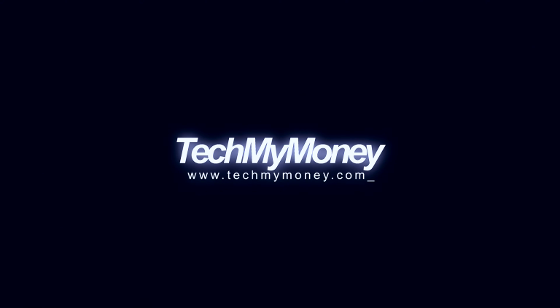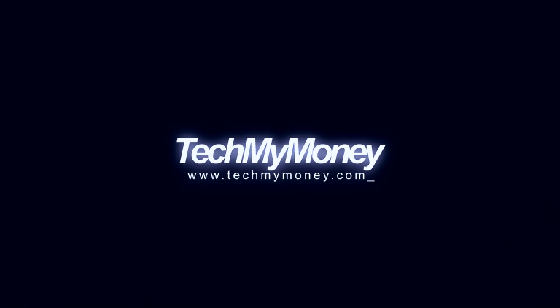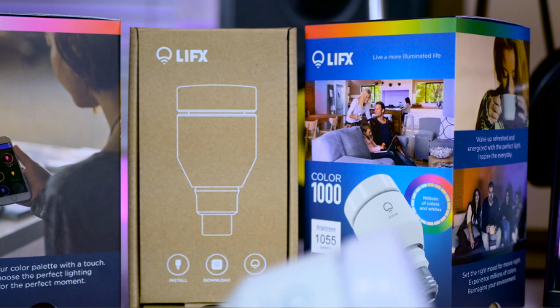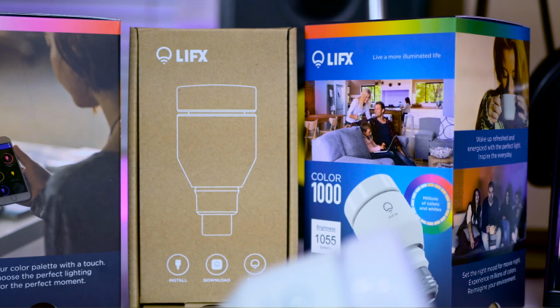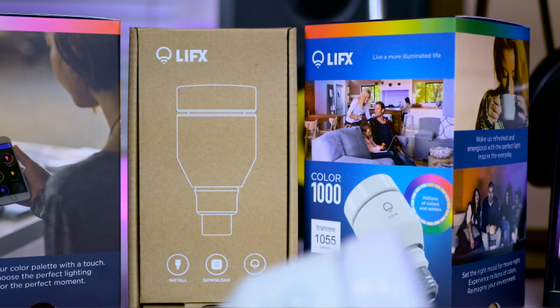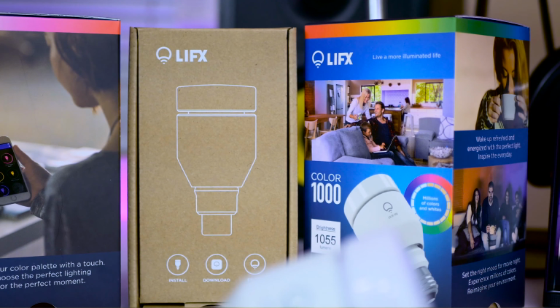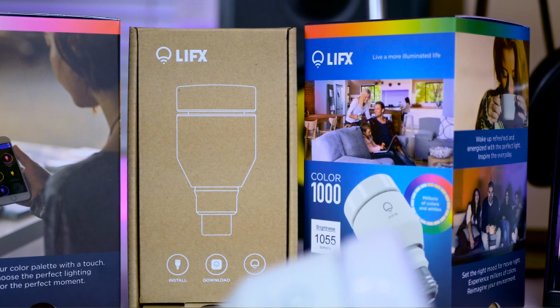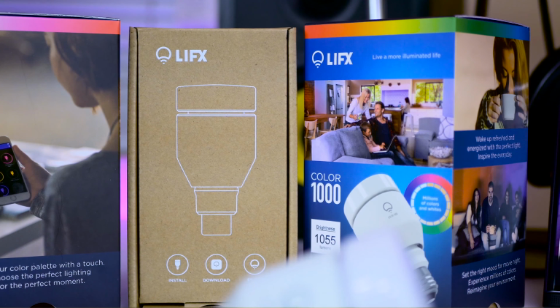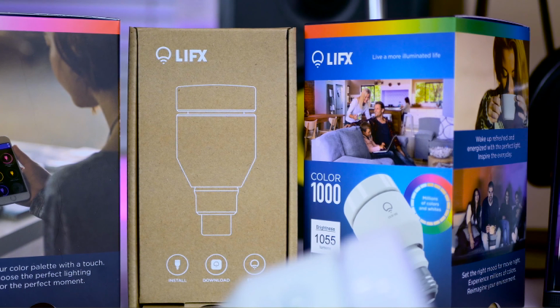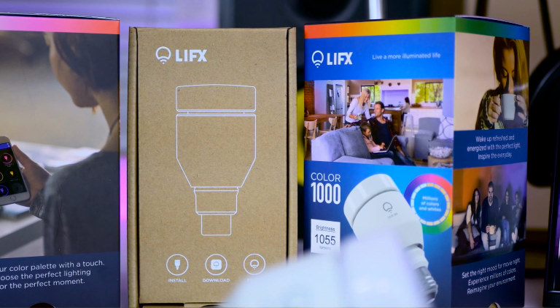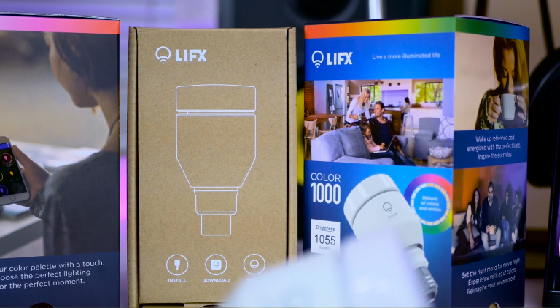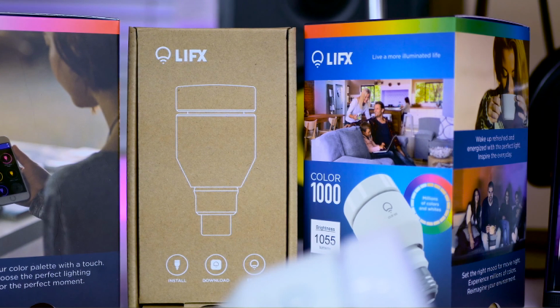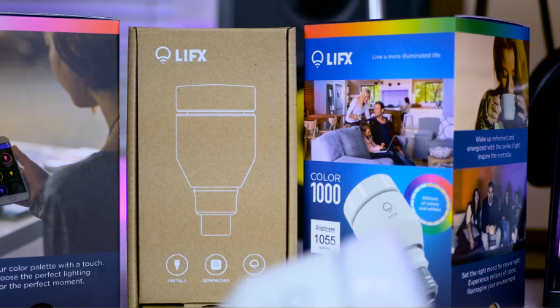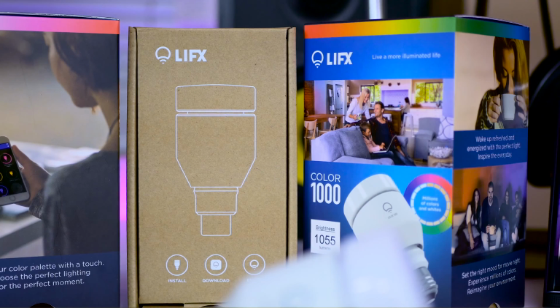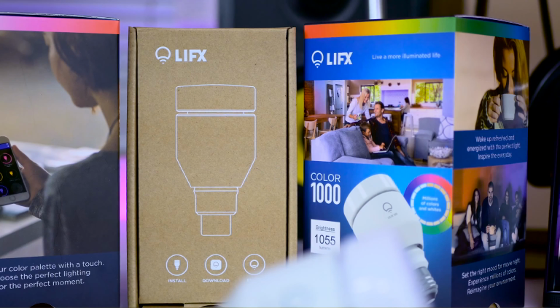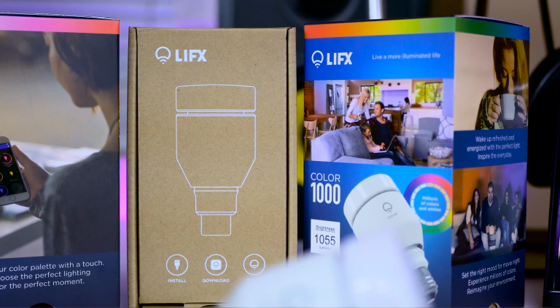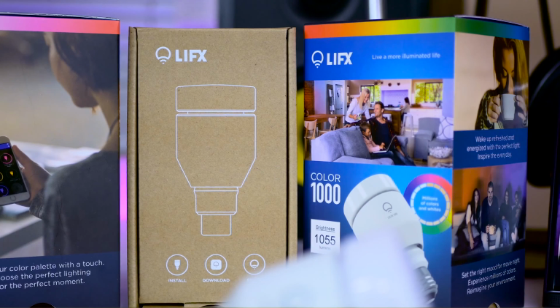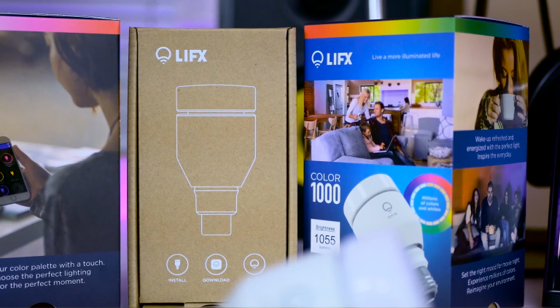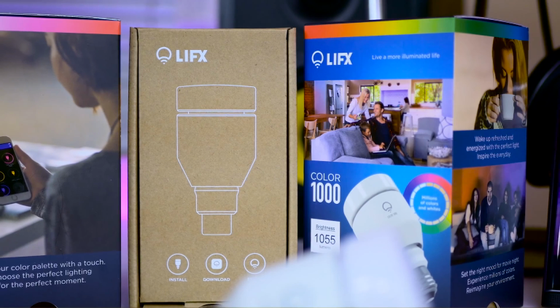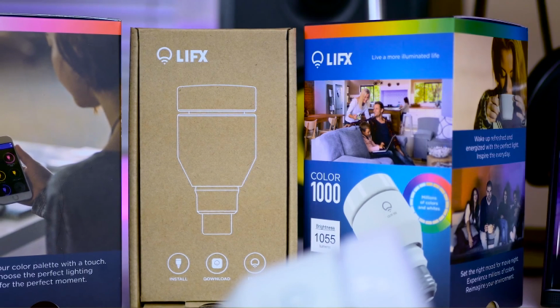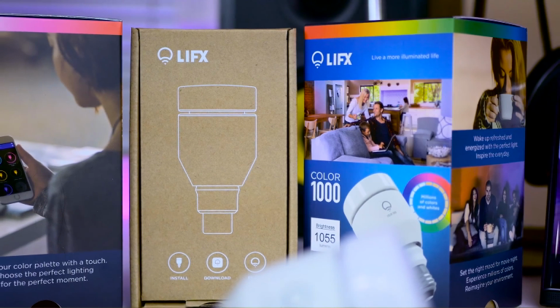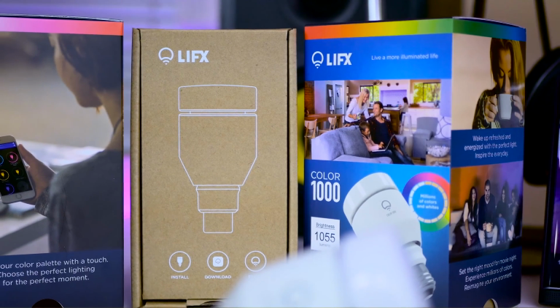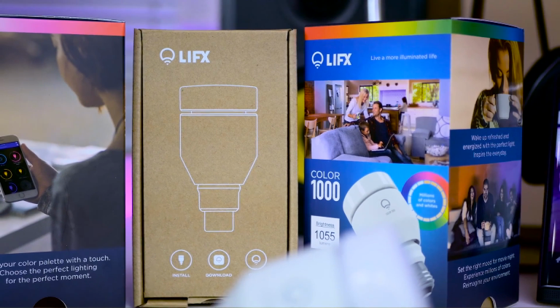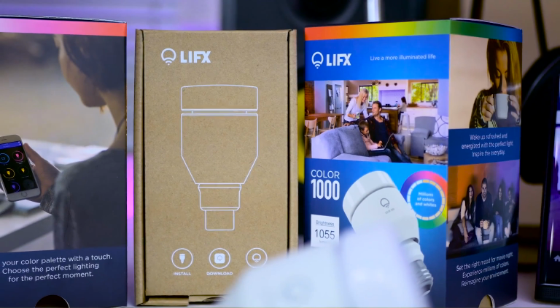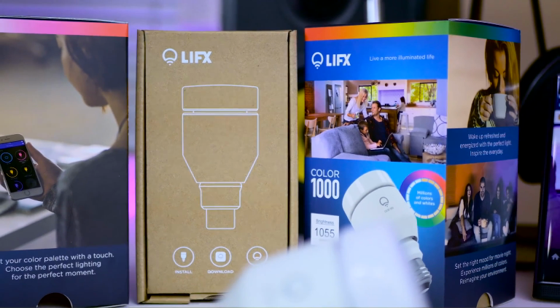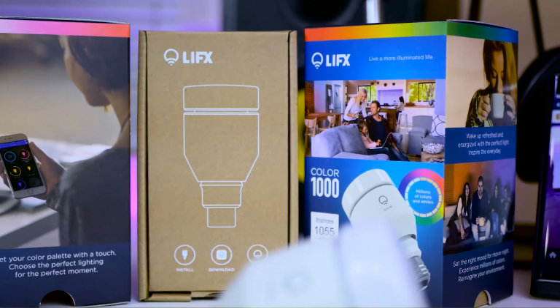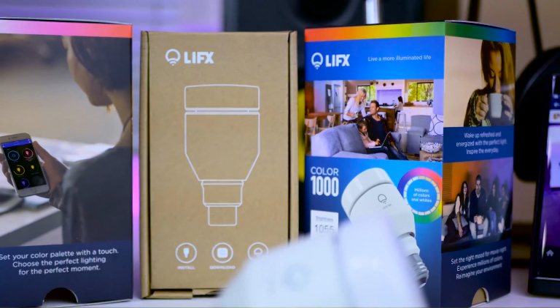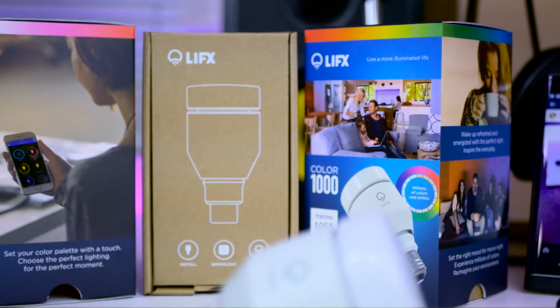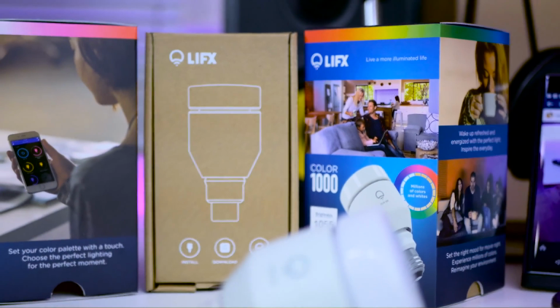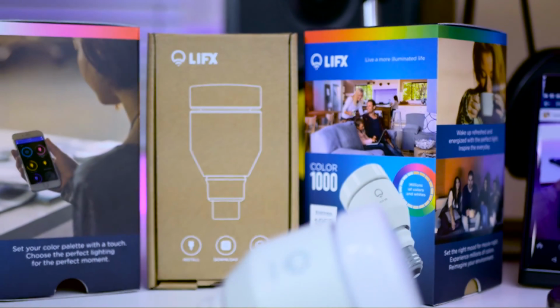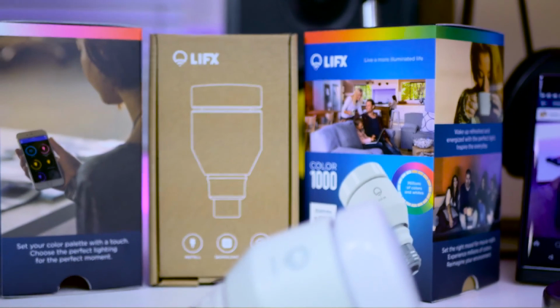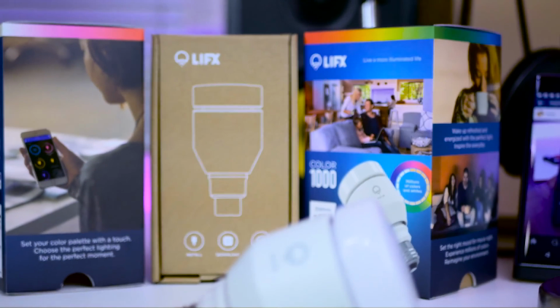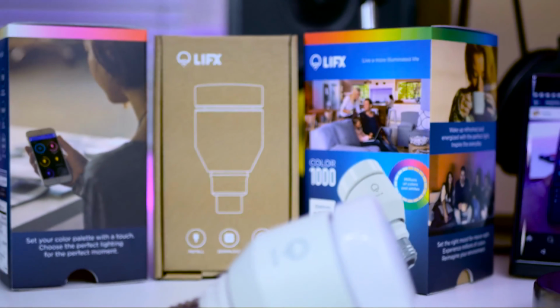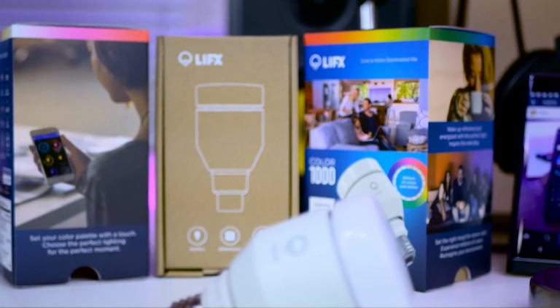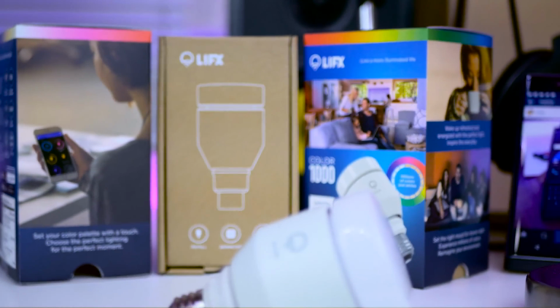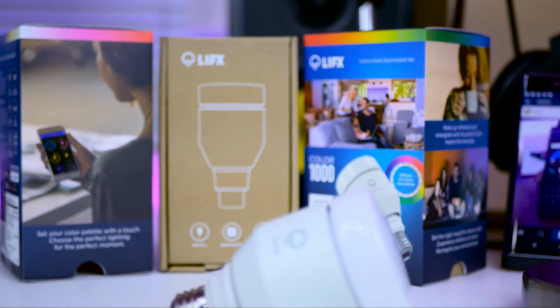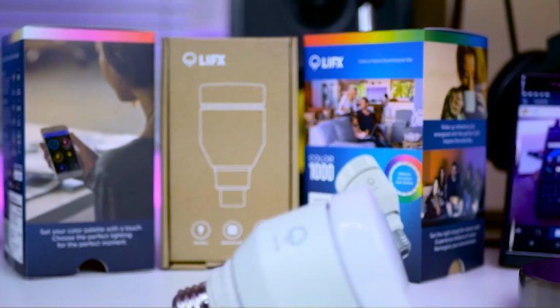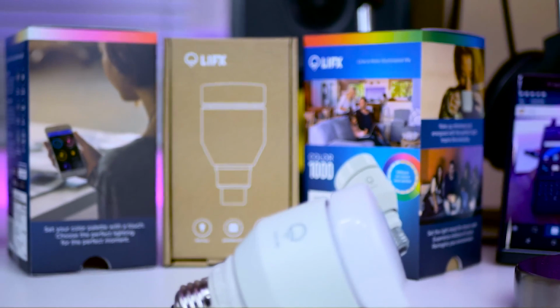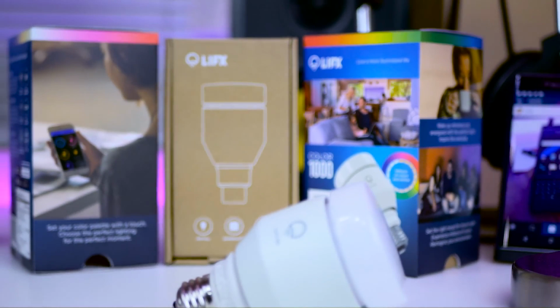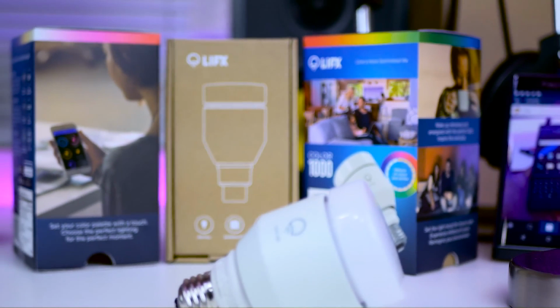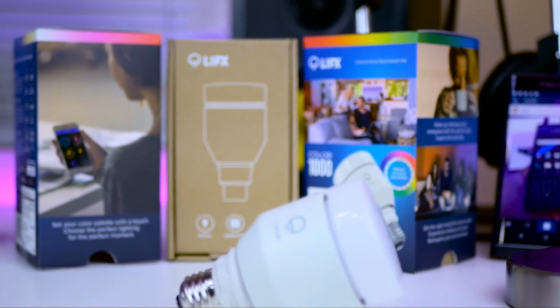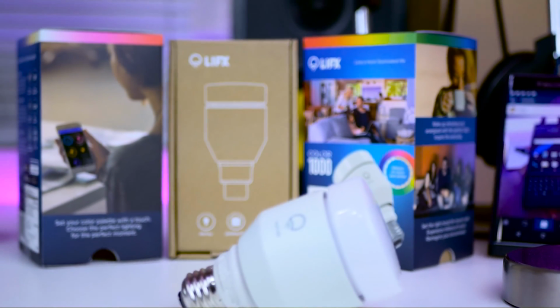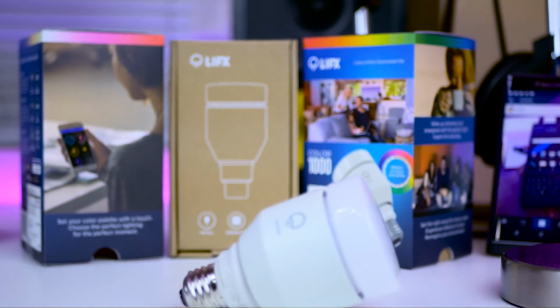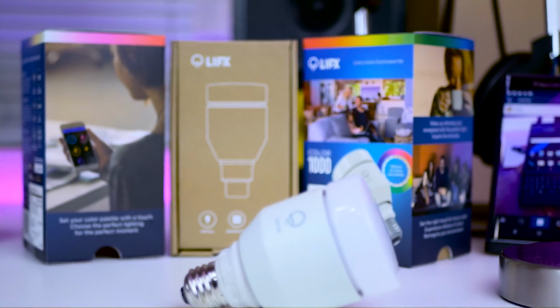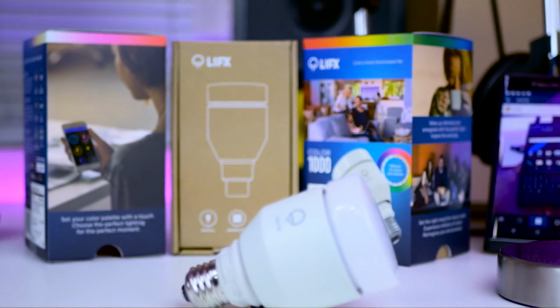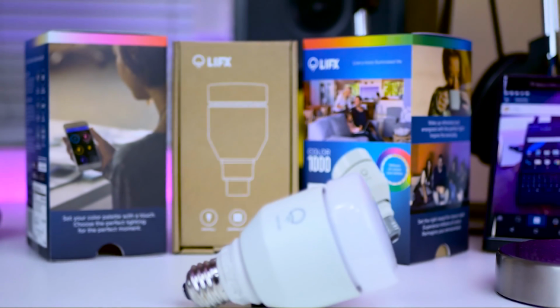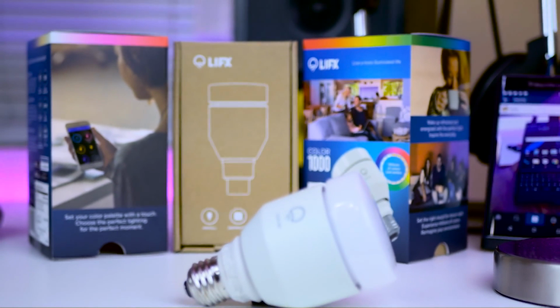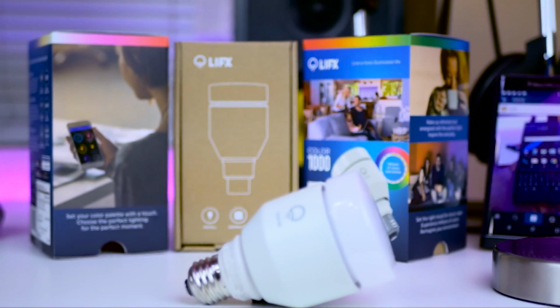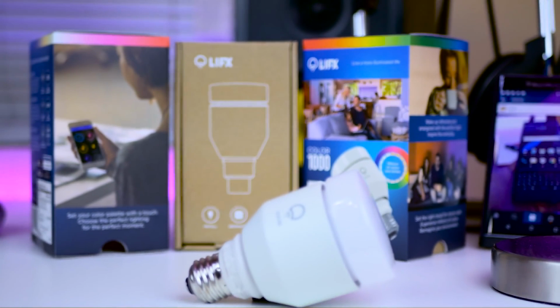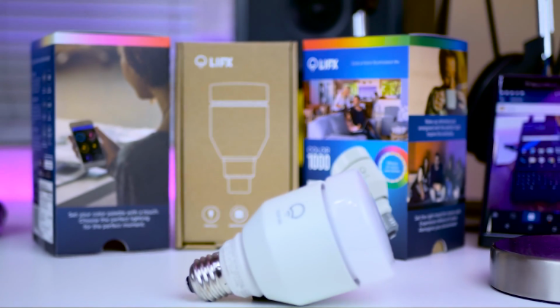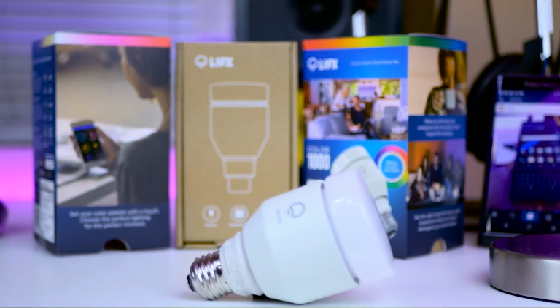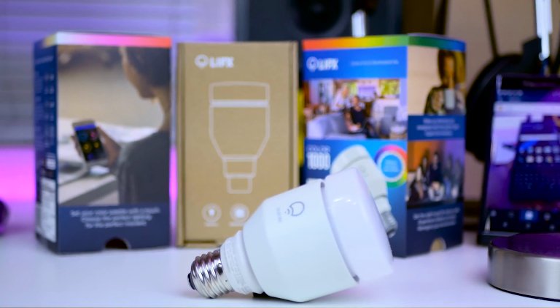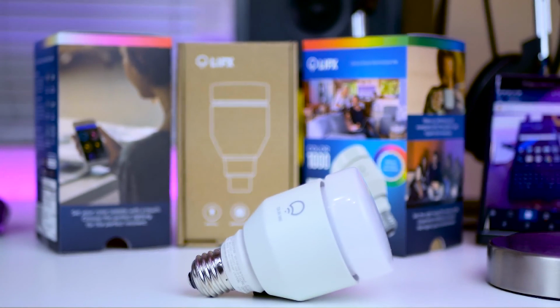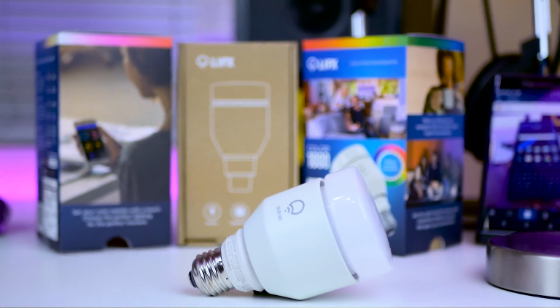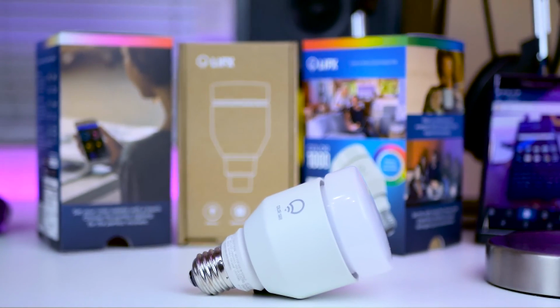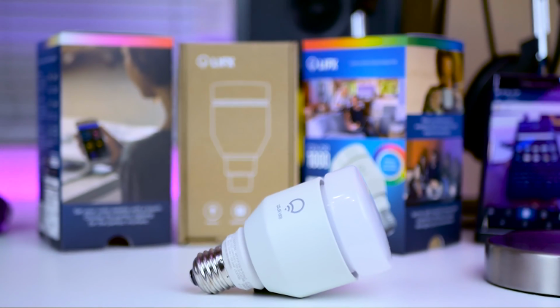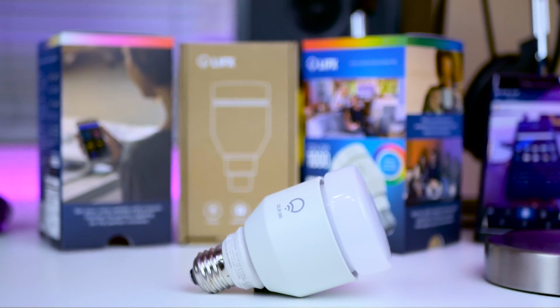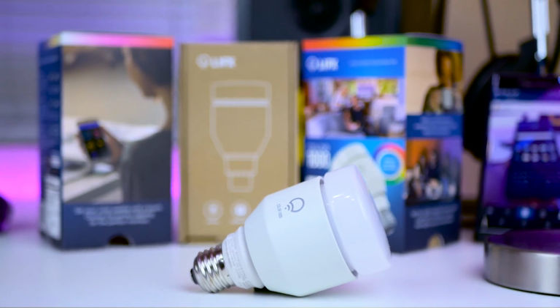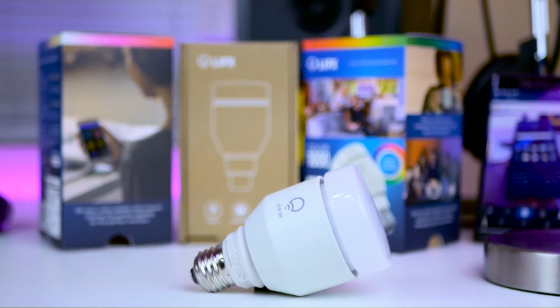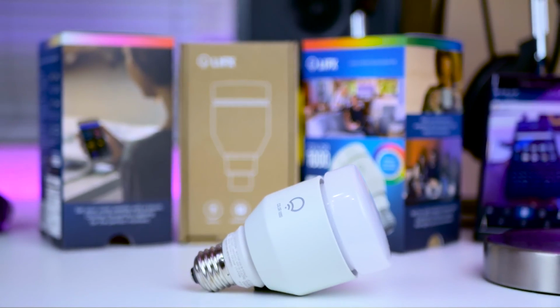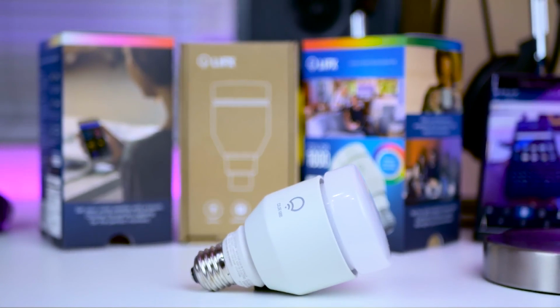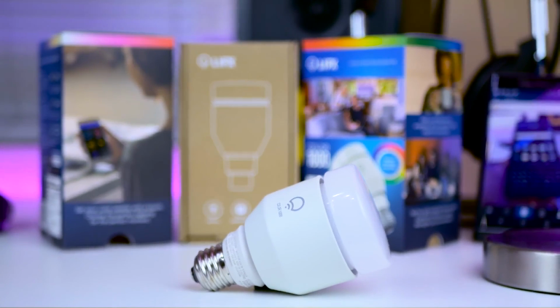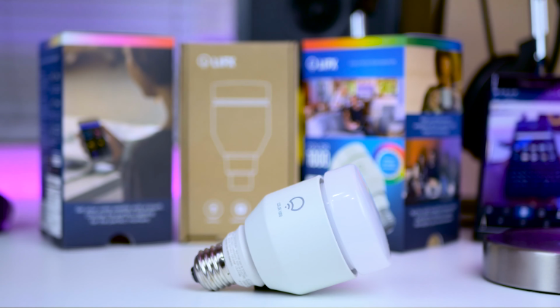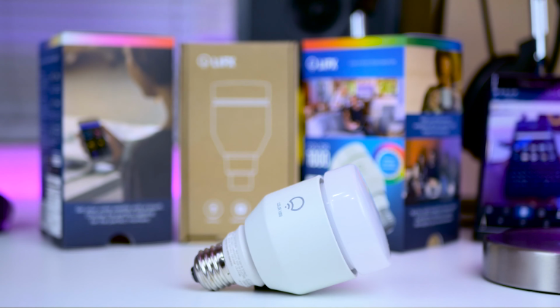Hi, it's Mike from TechMyMoney.com, and today I'll be walking you through how to integrate Google with your LIFX smart bulb.